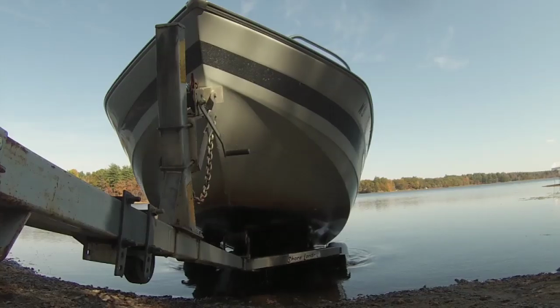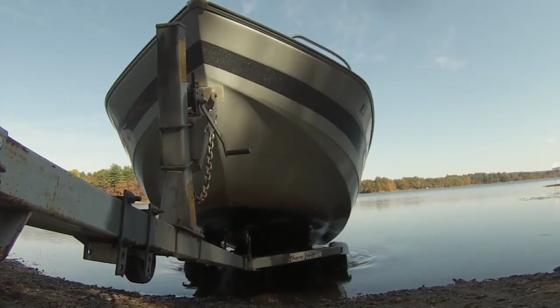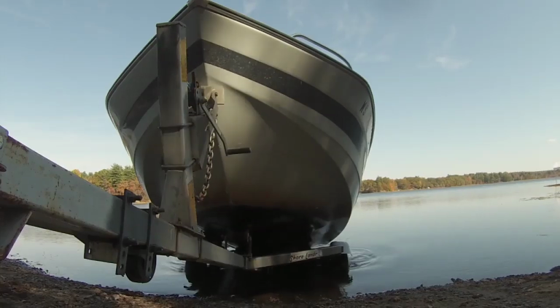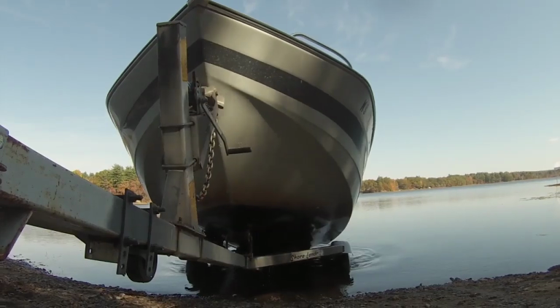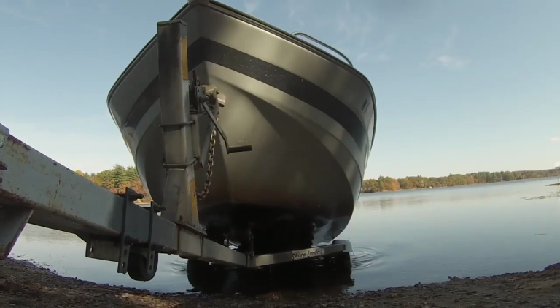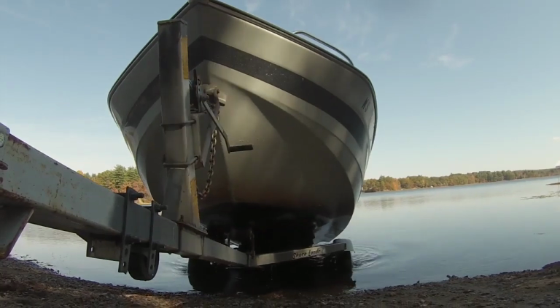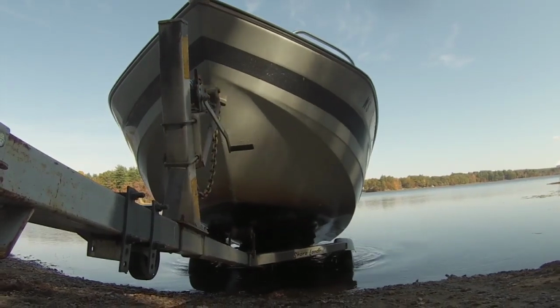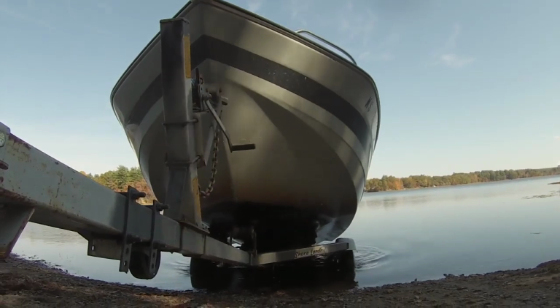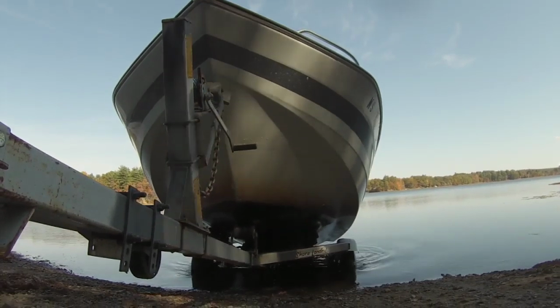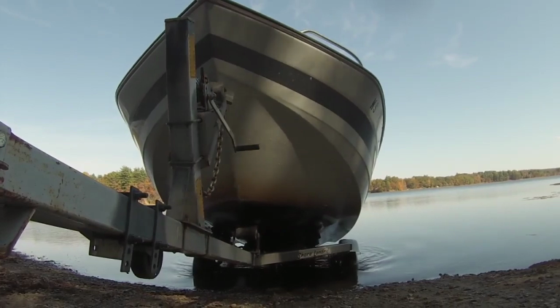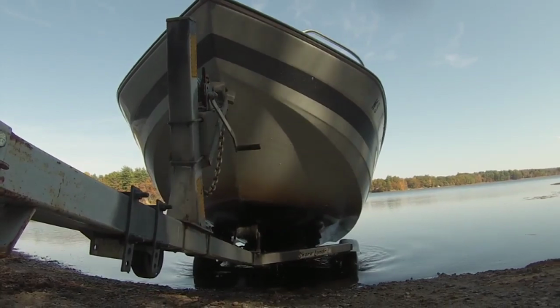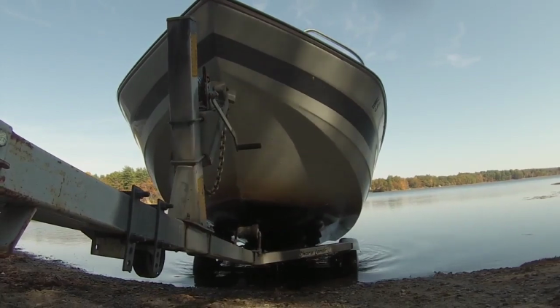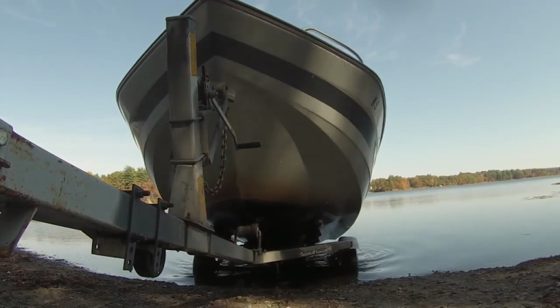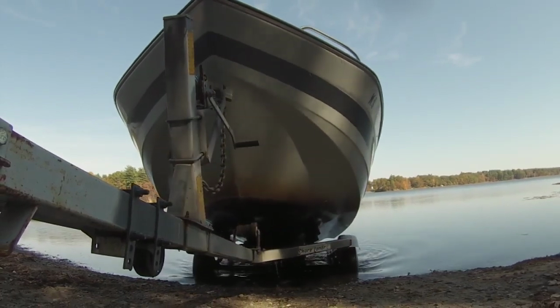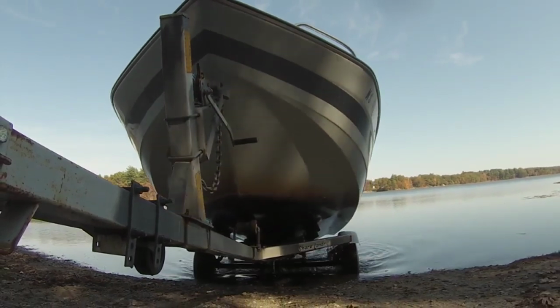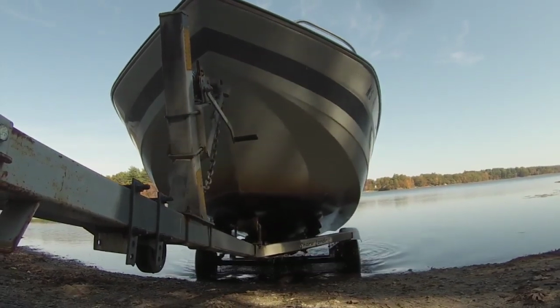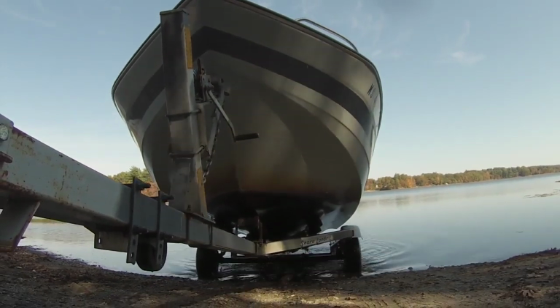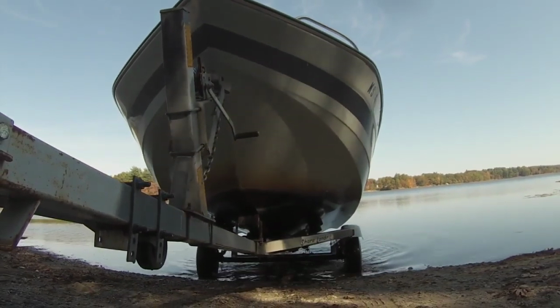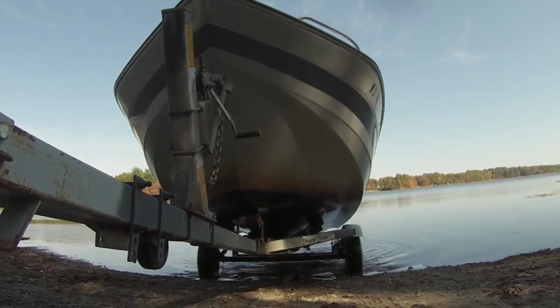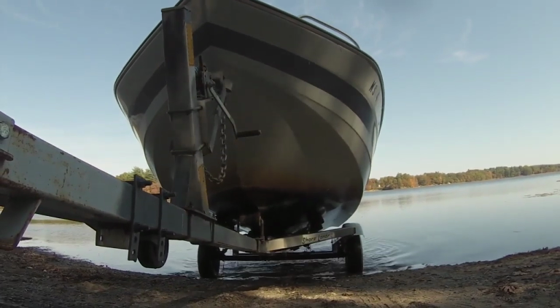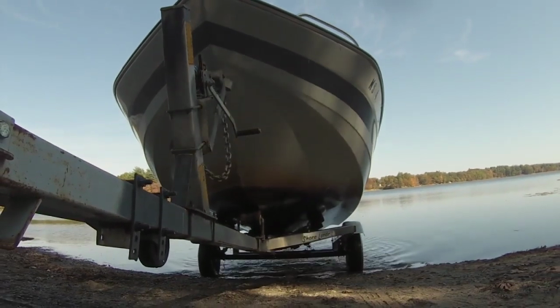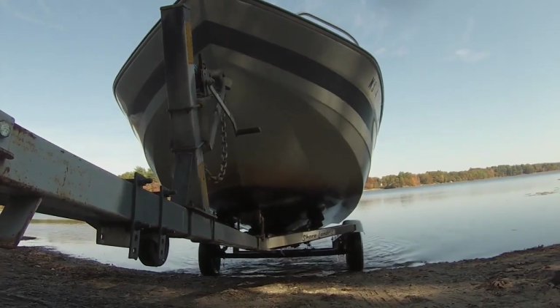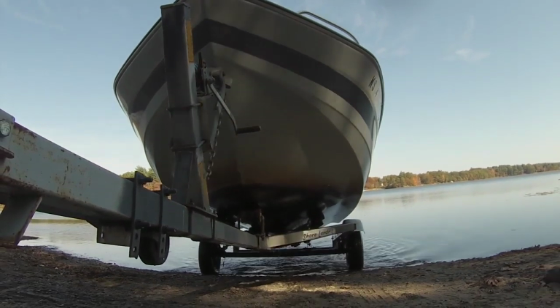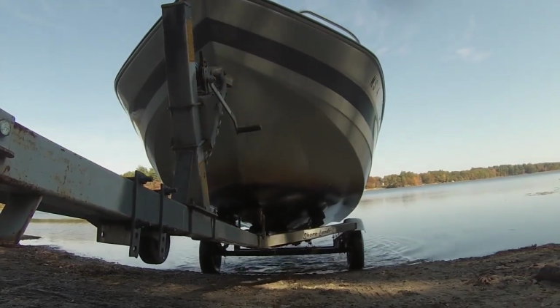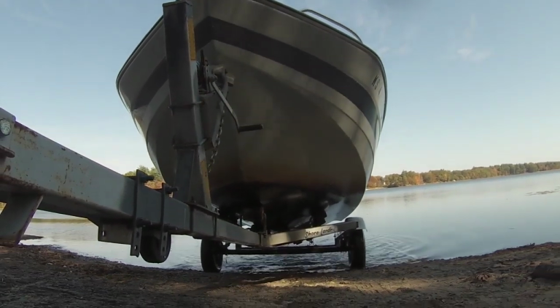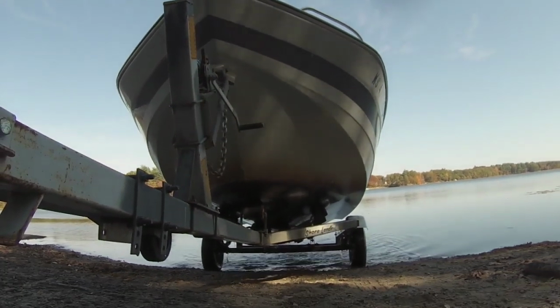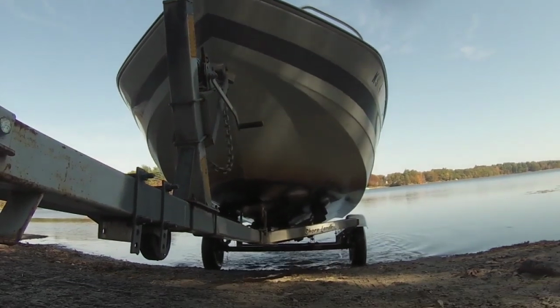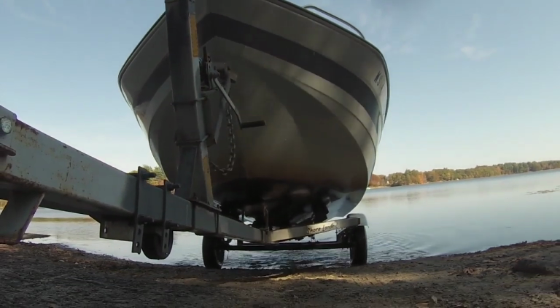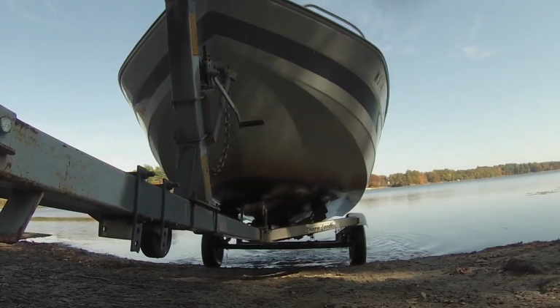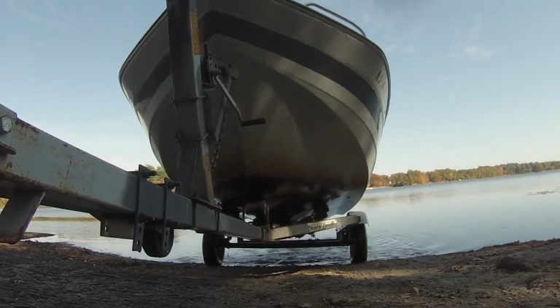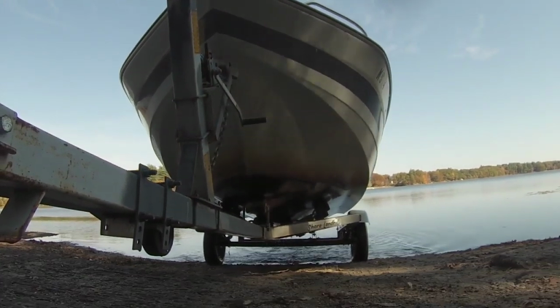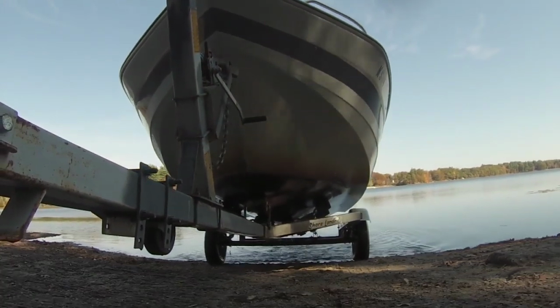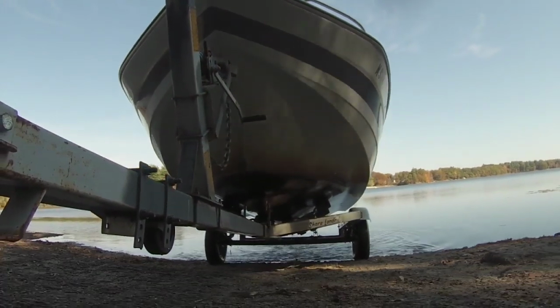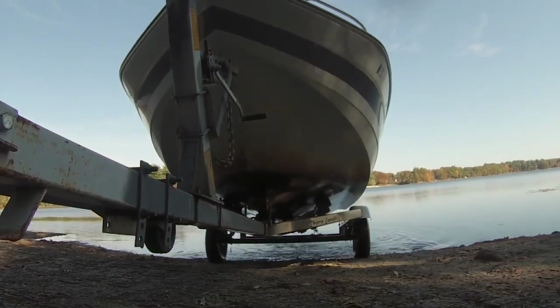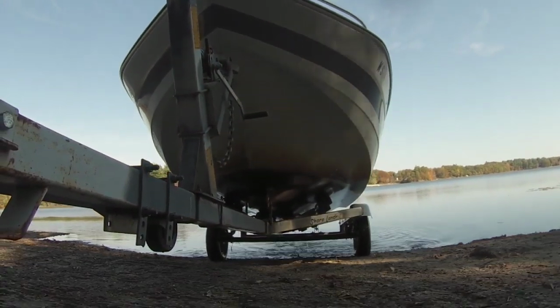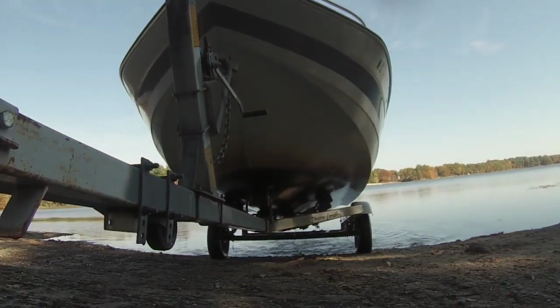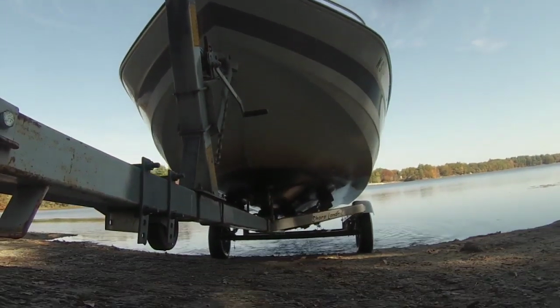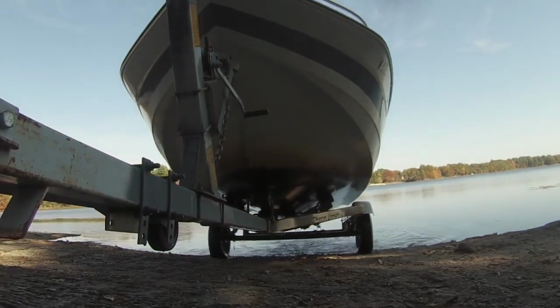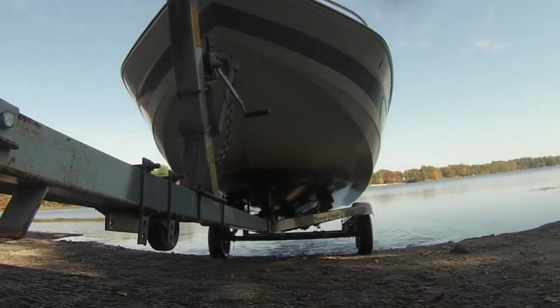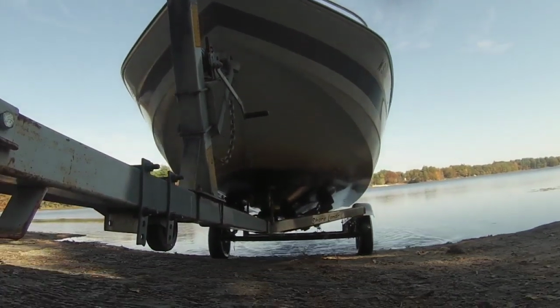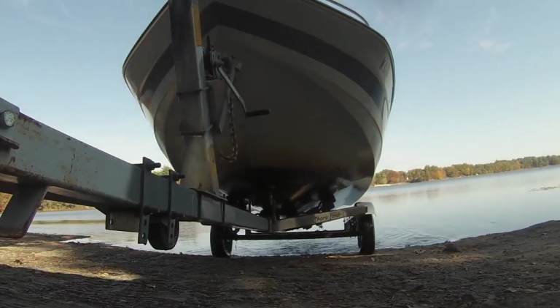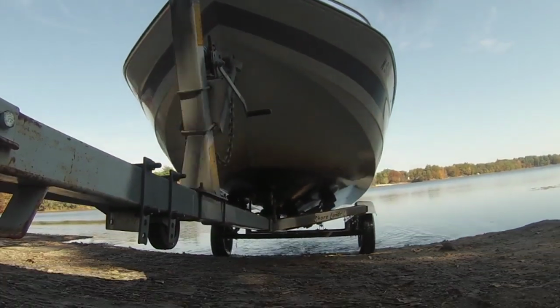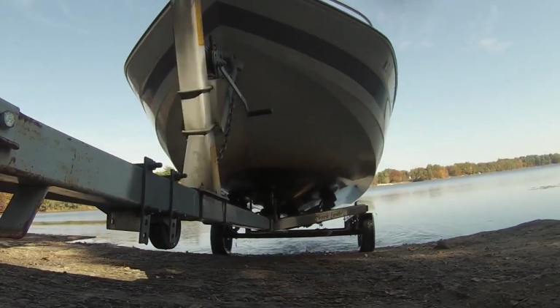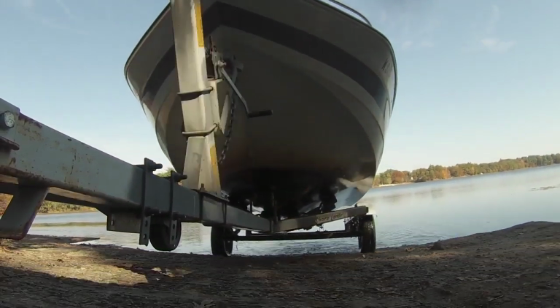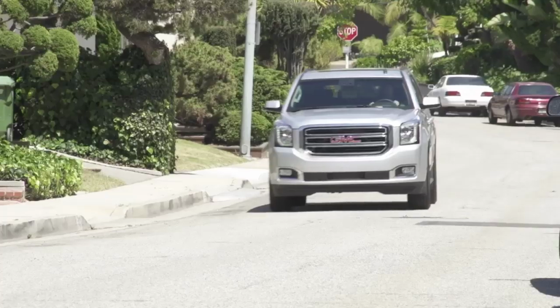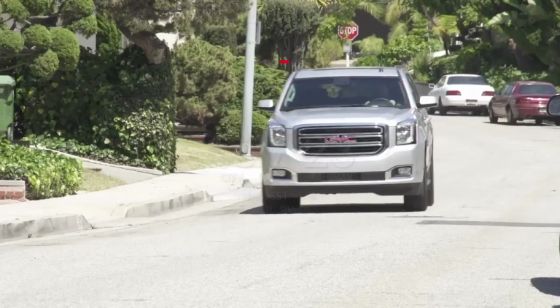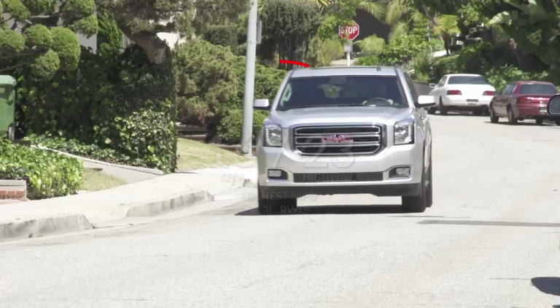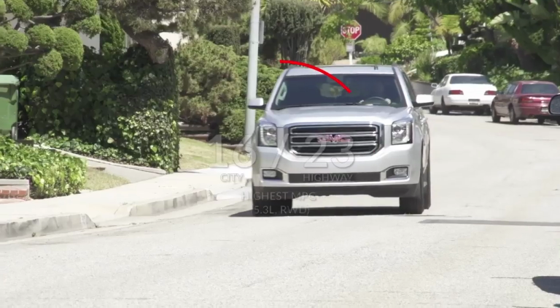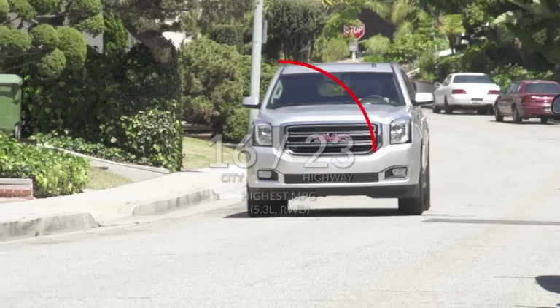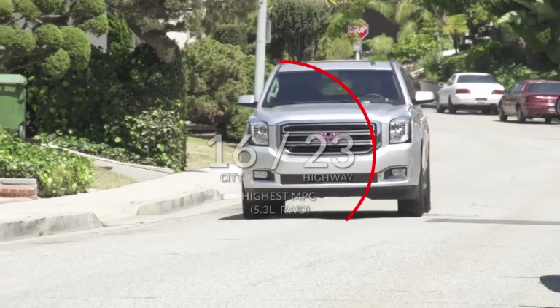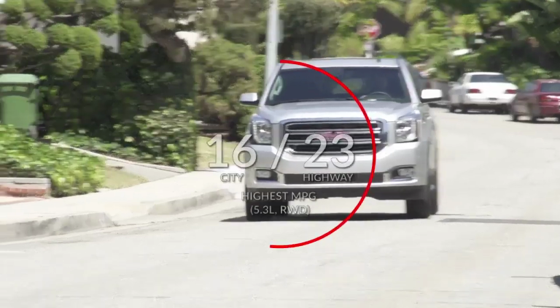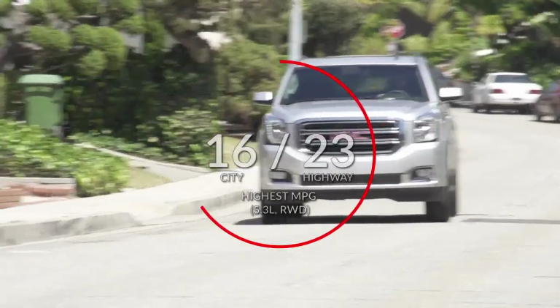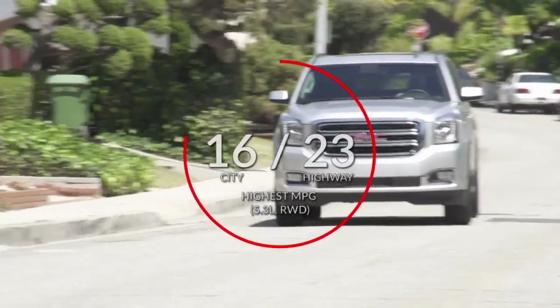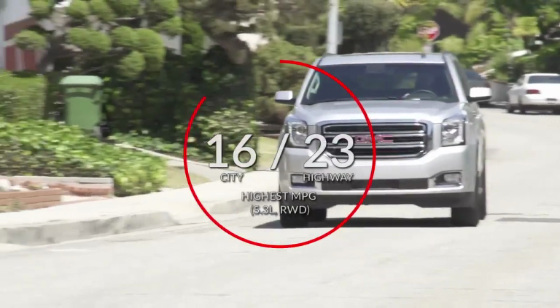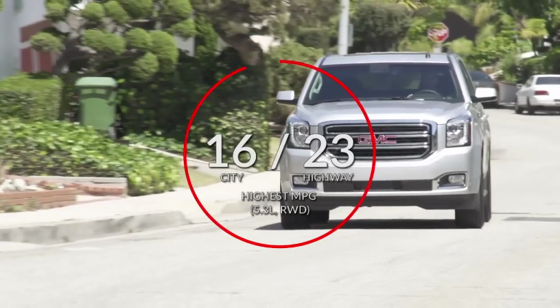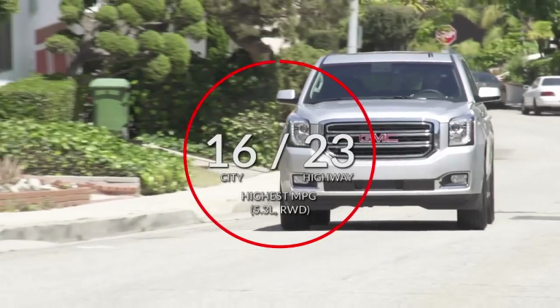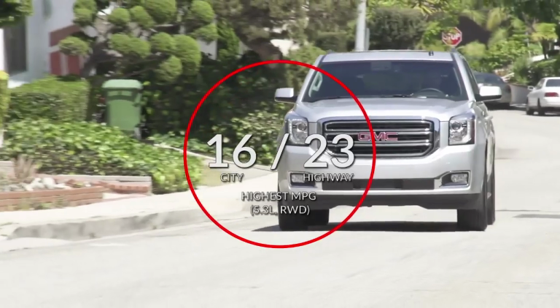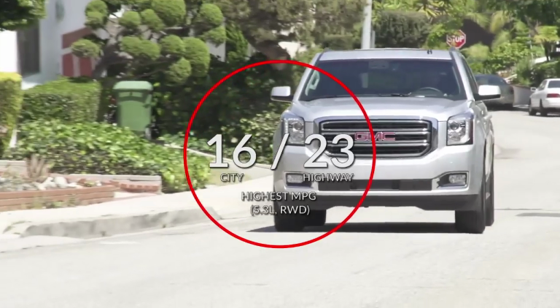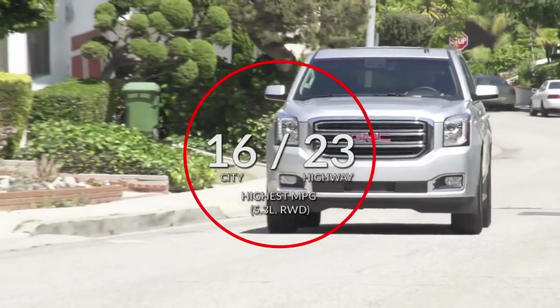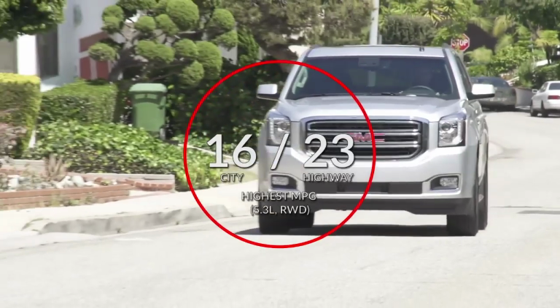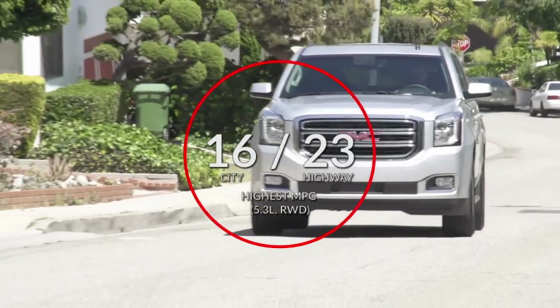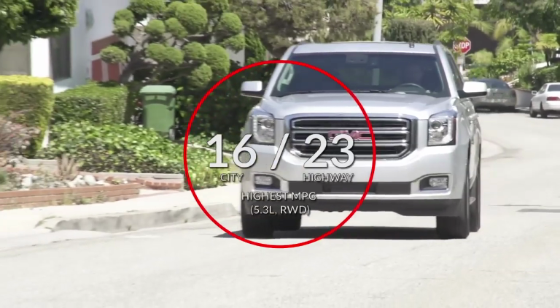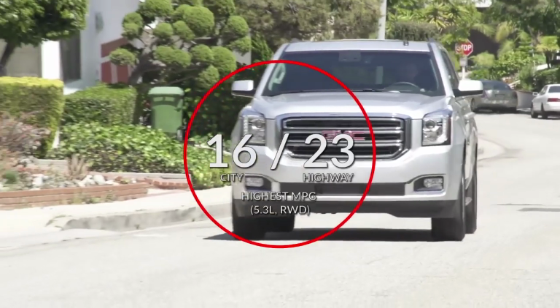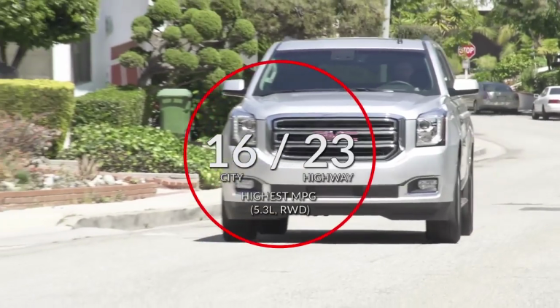Maximum Yukon trailering capacity is 8,500 pounds when properly equipped. Here are the highest and lowest estimates for fuel economy.